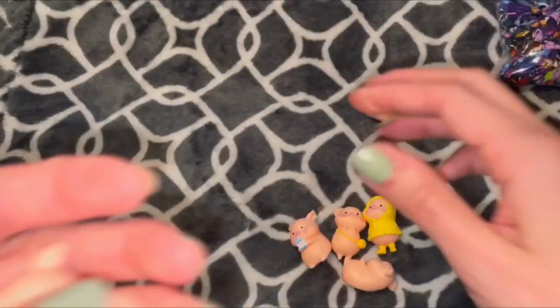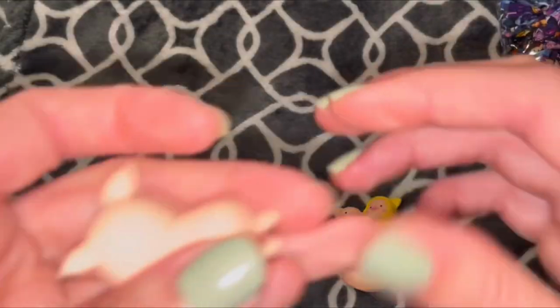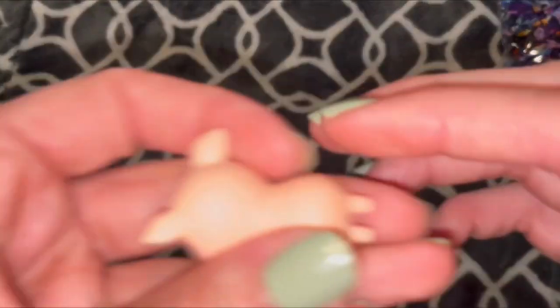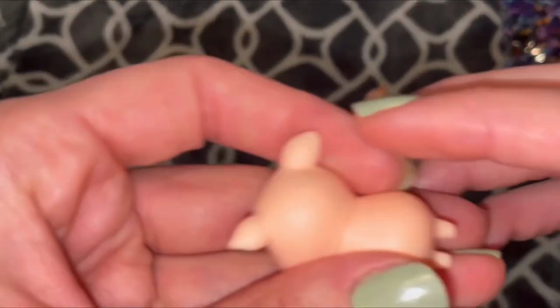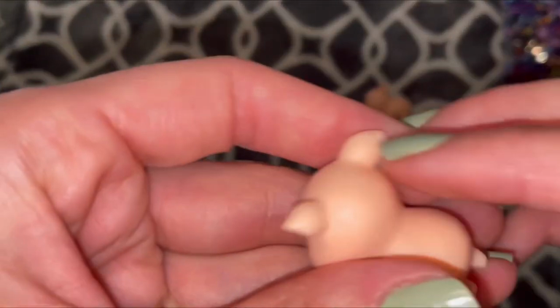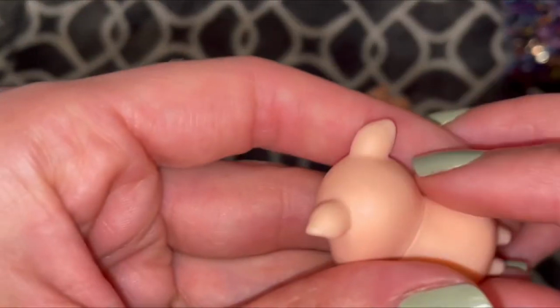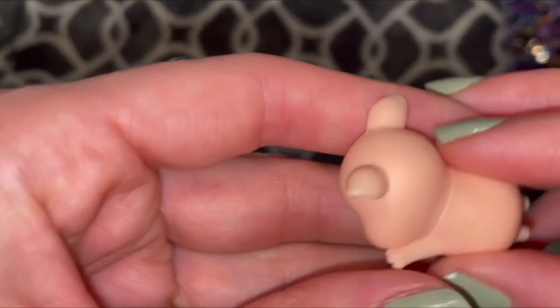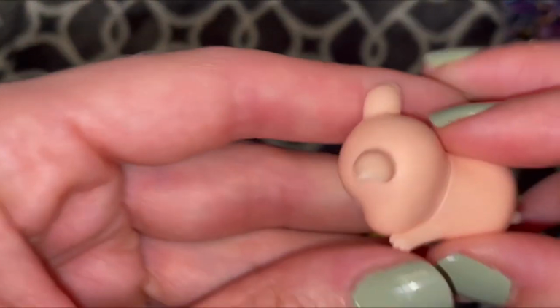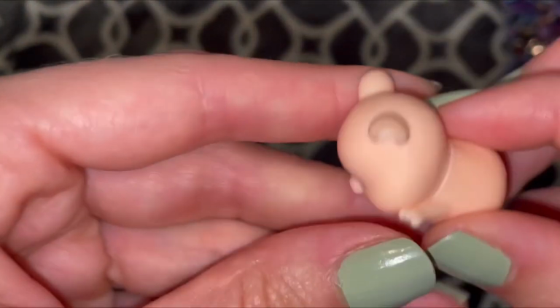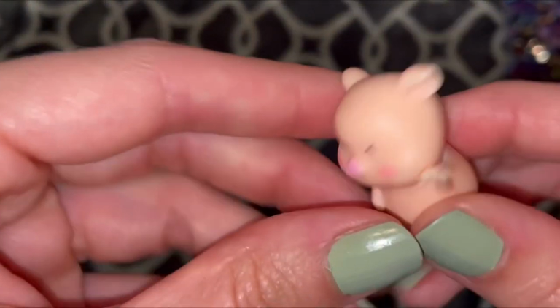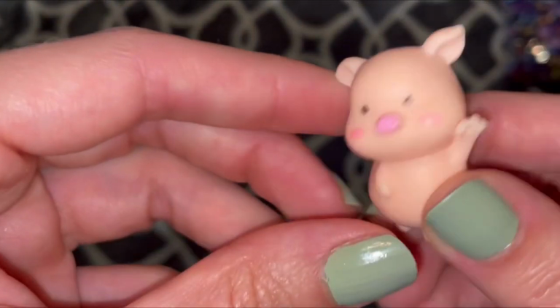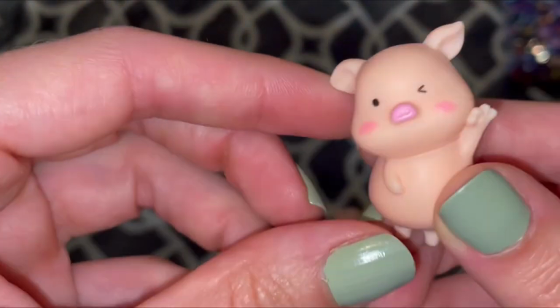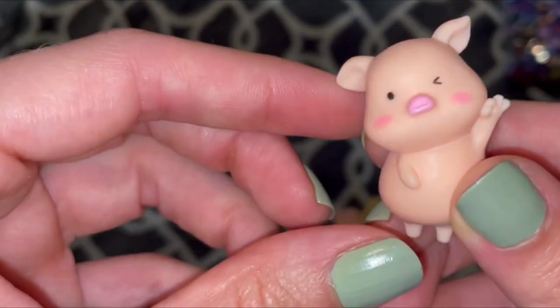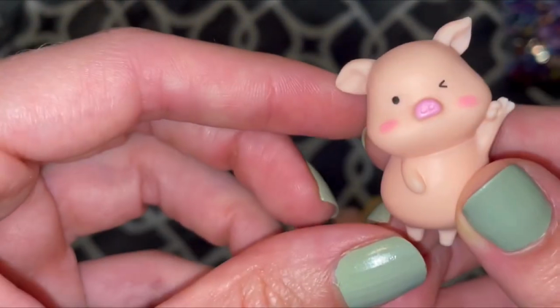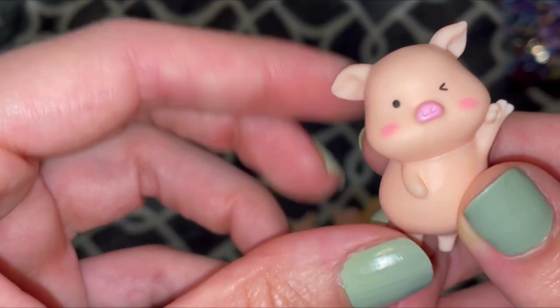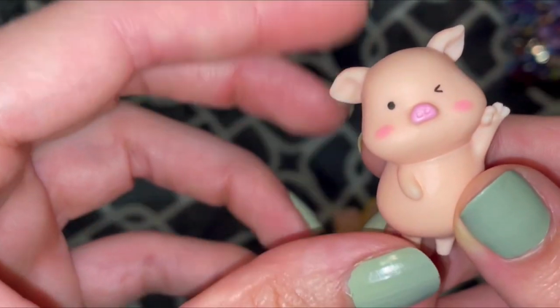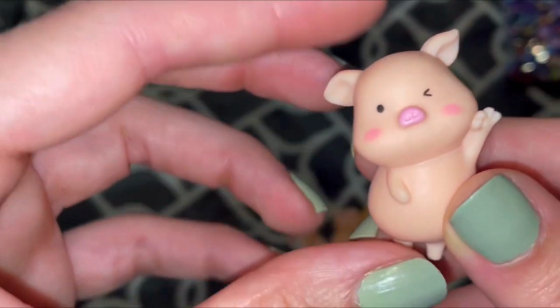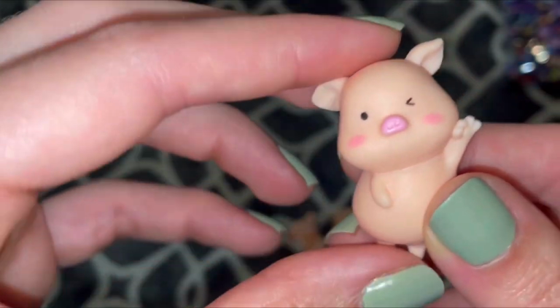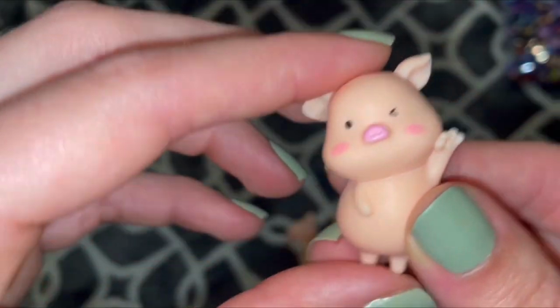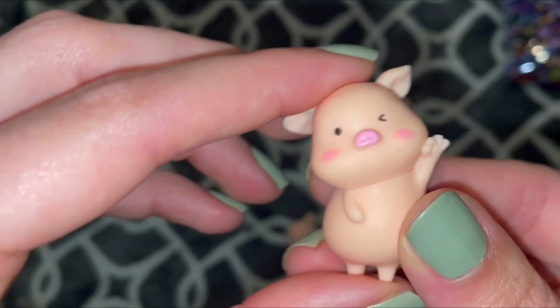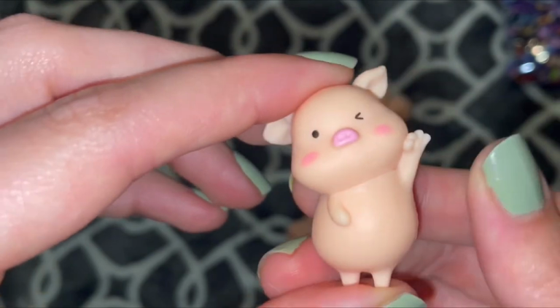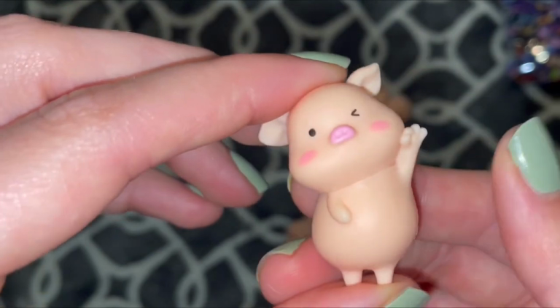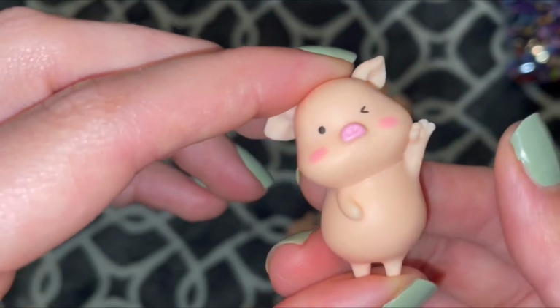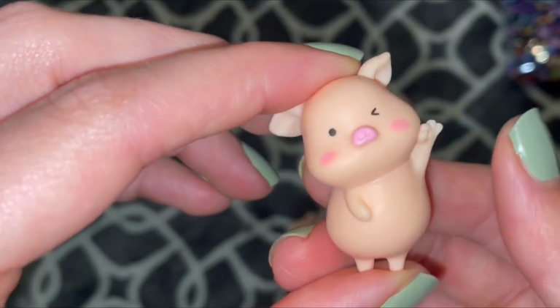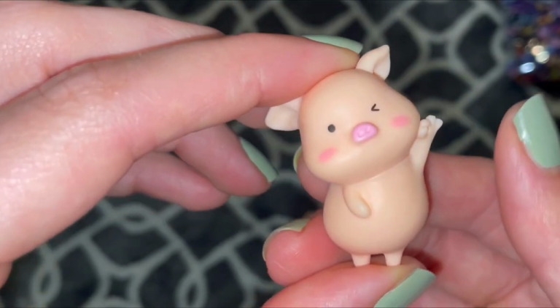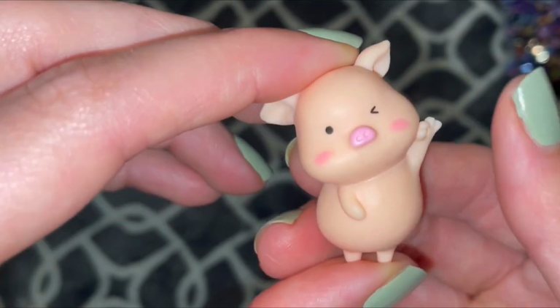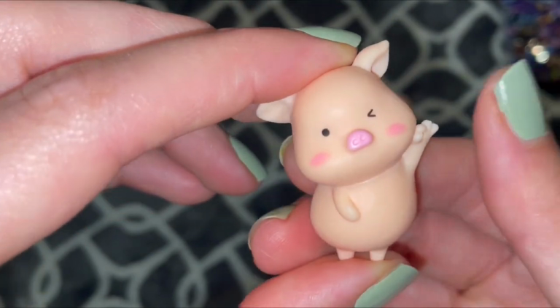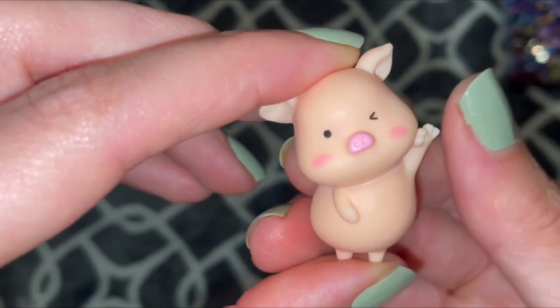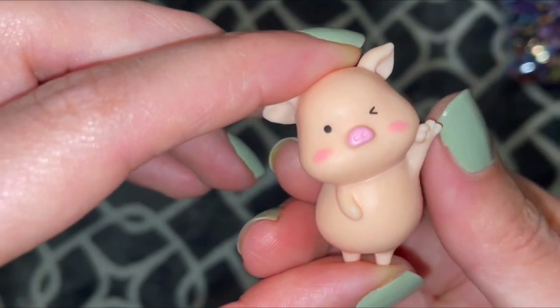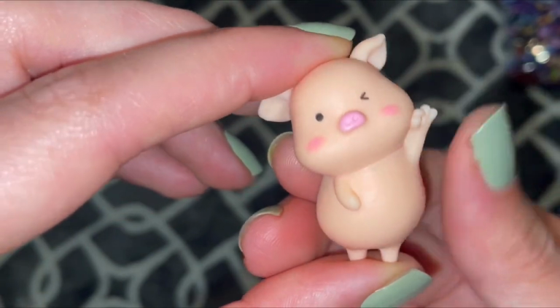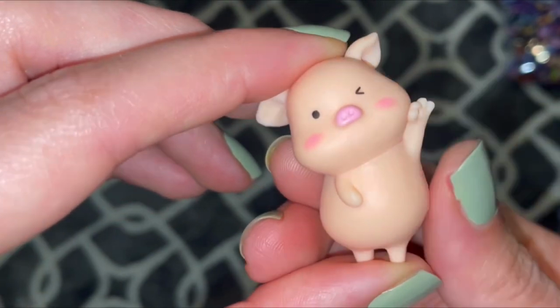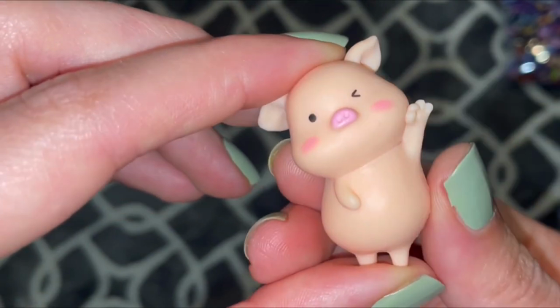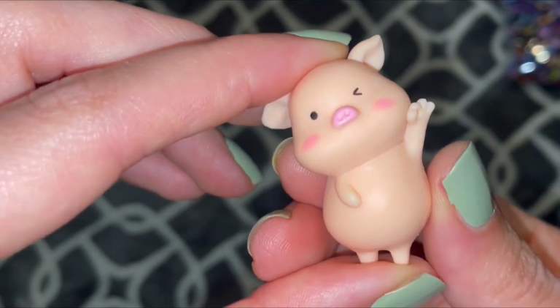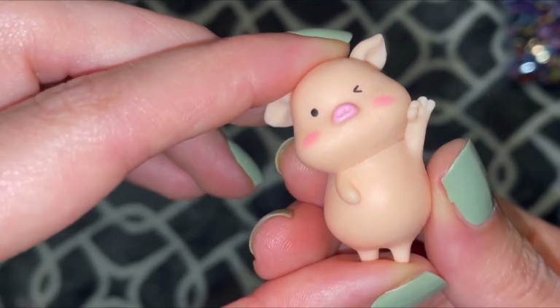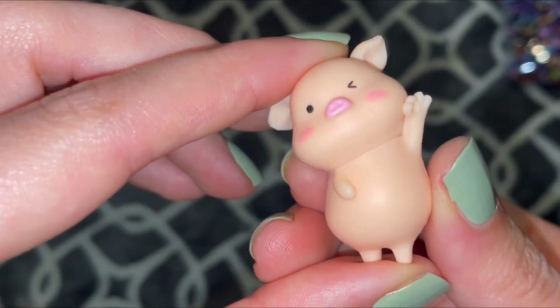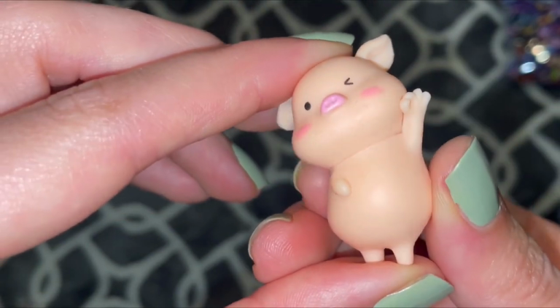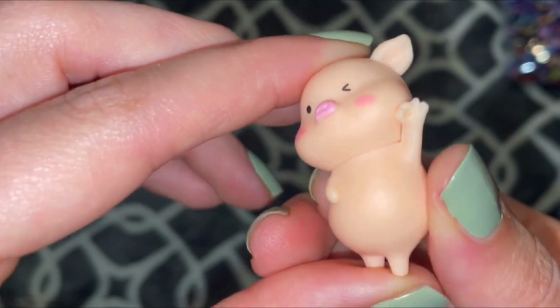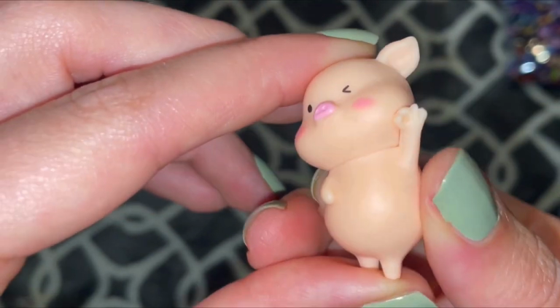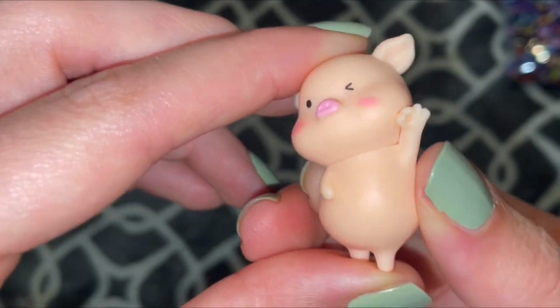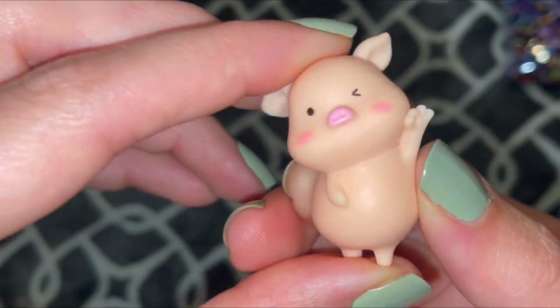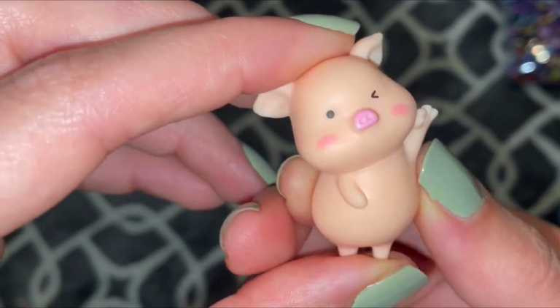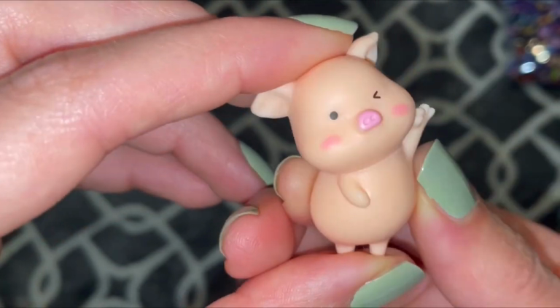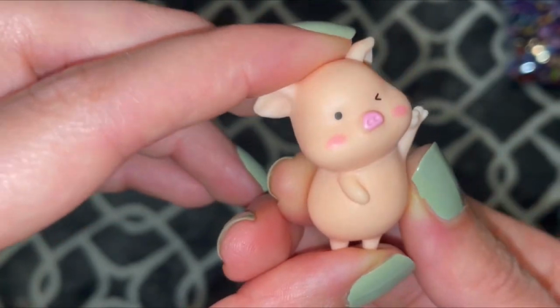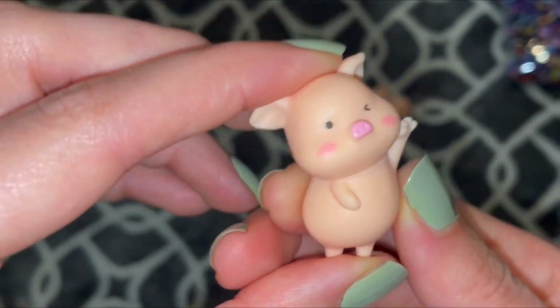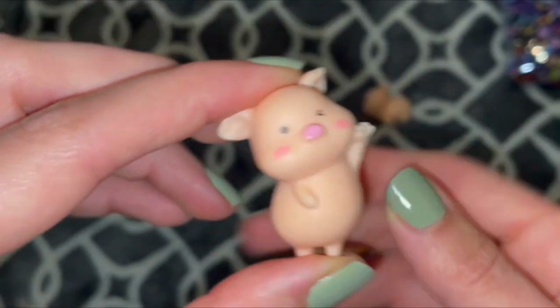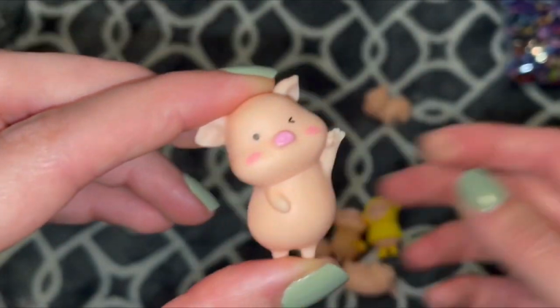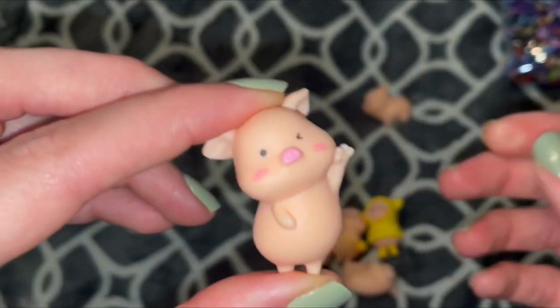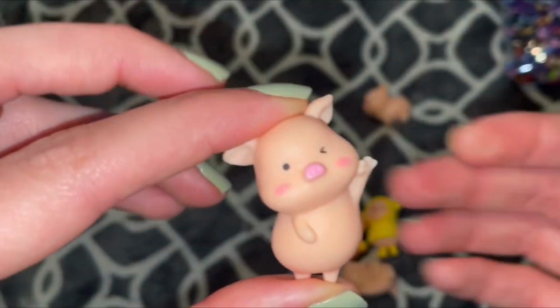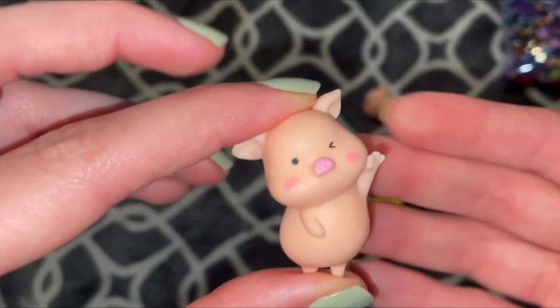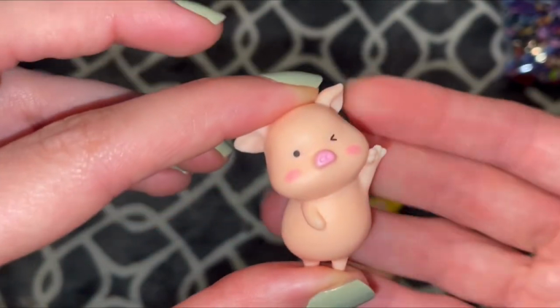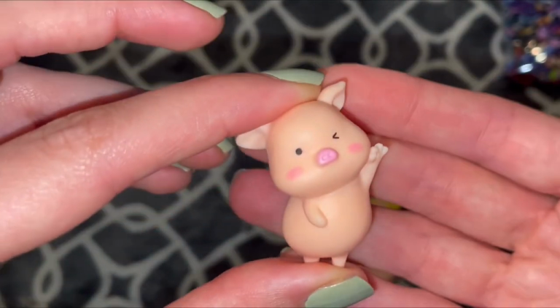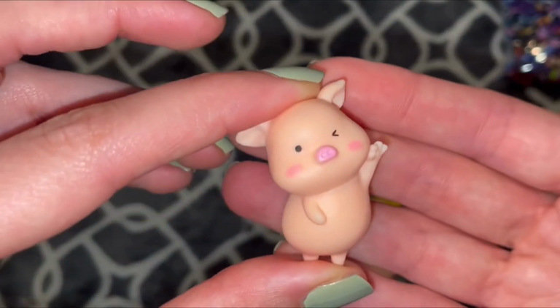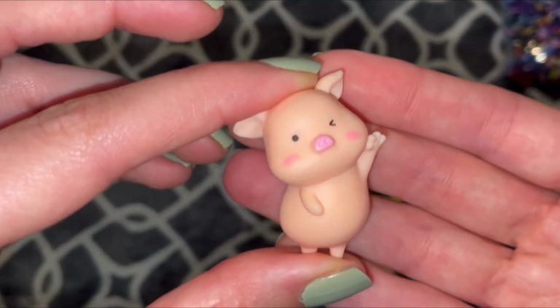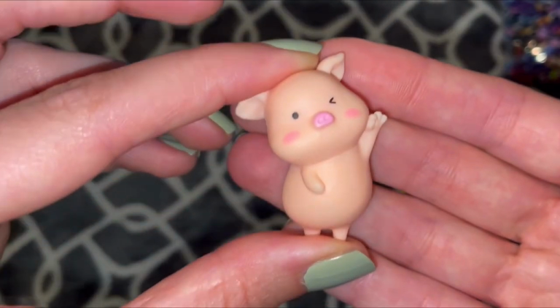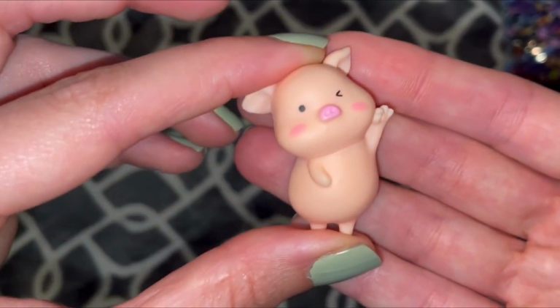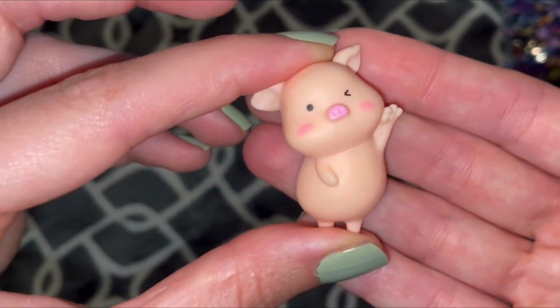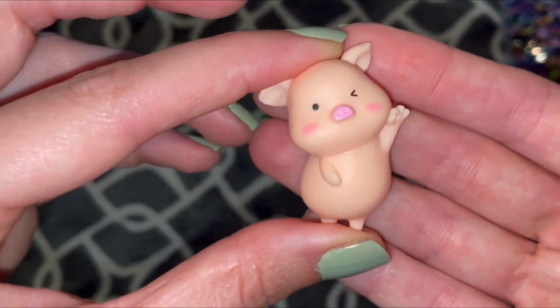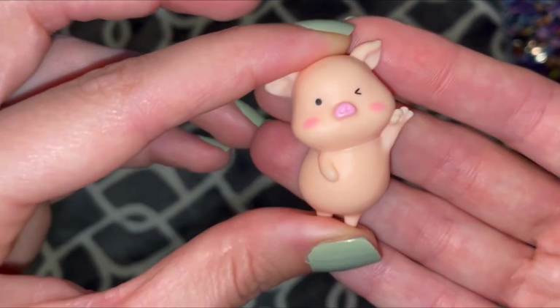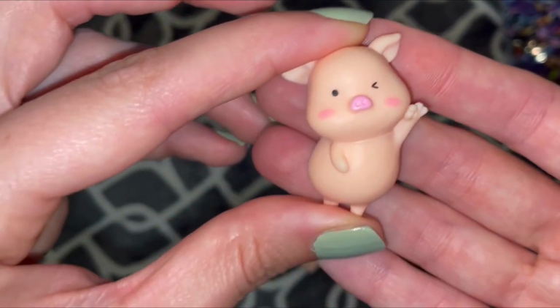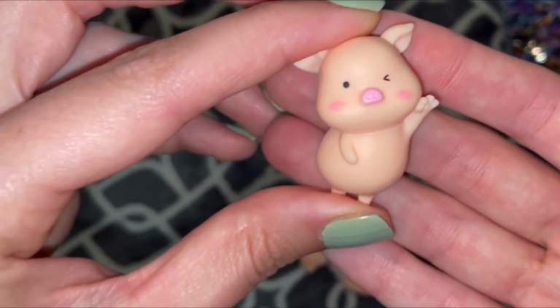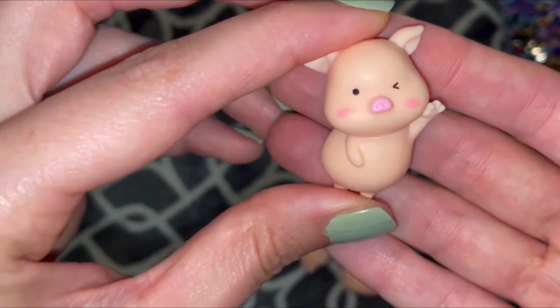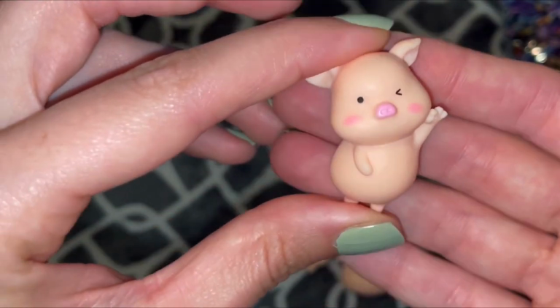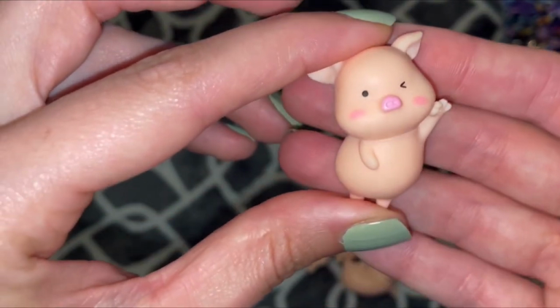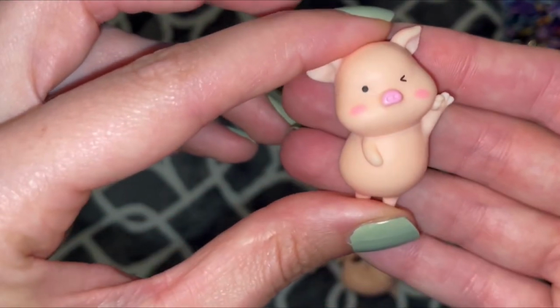And then the last little fella — oh my goodness, he's just winking and posing. So stinking cute.